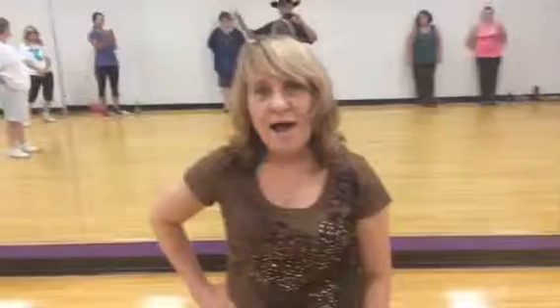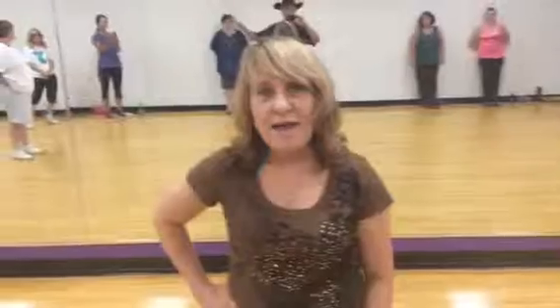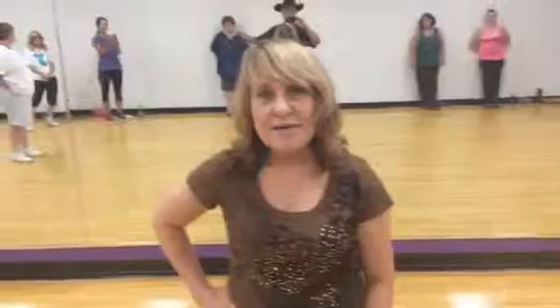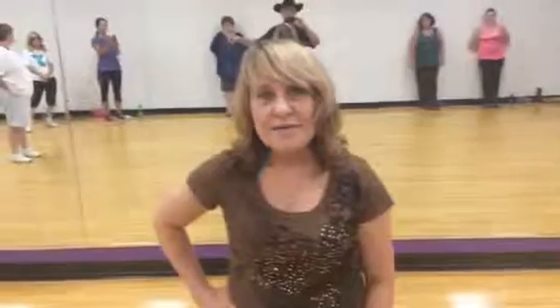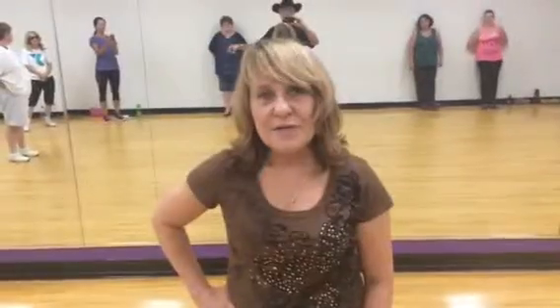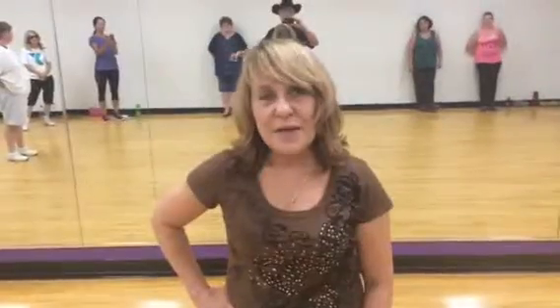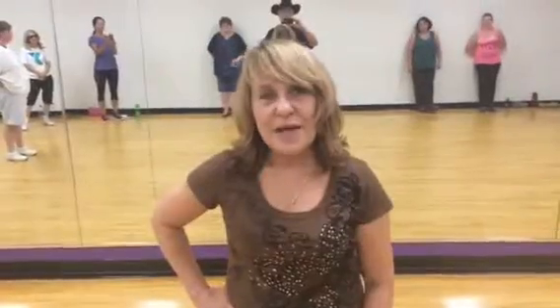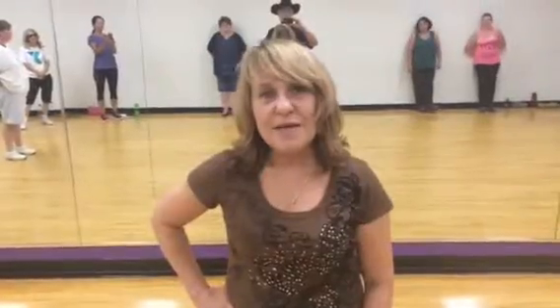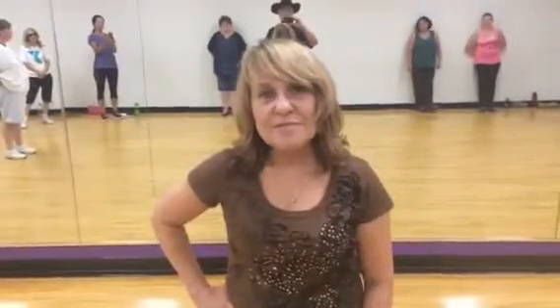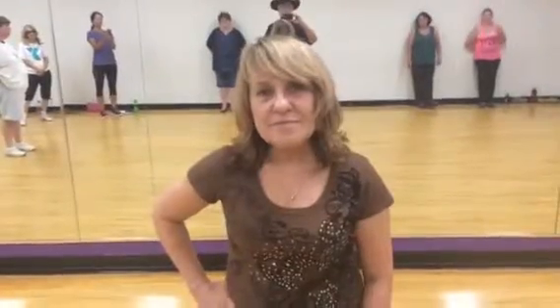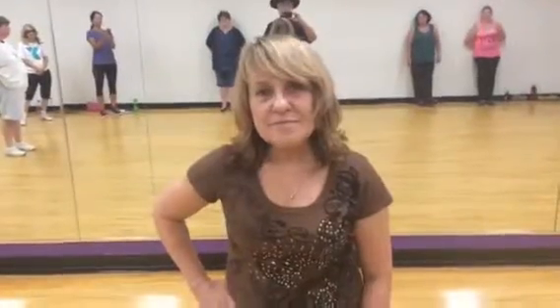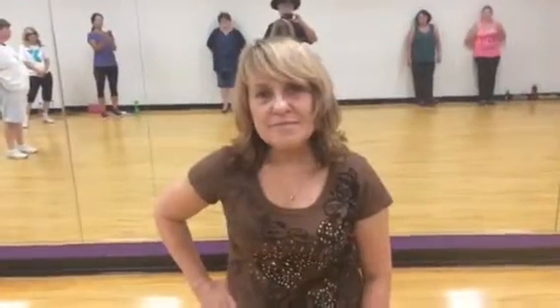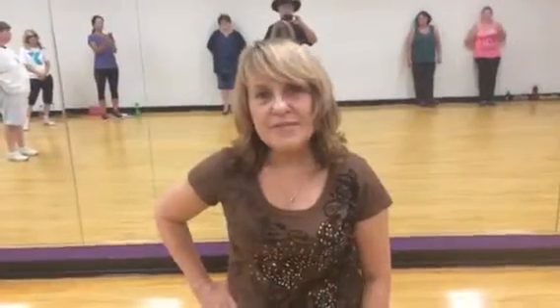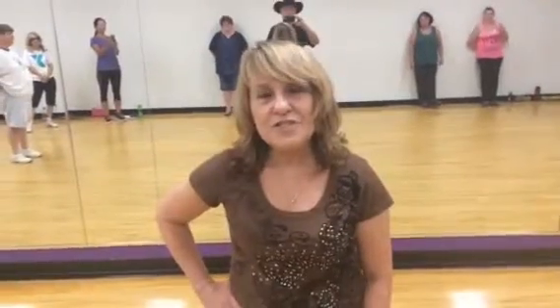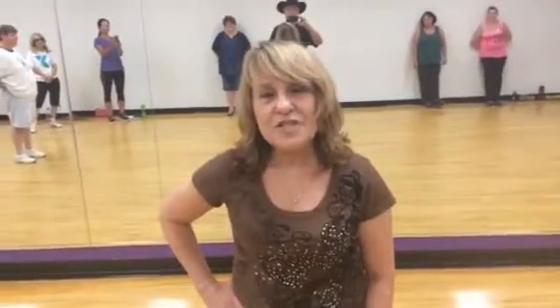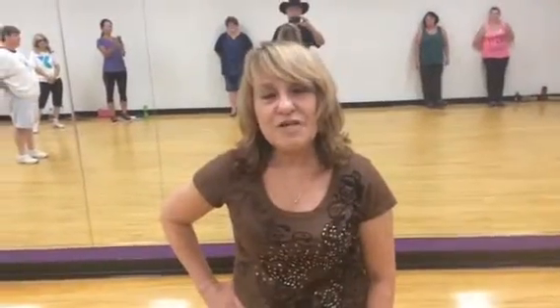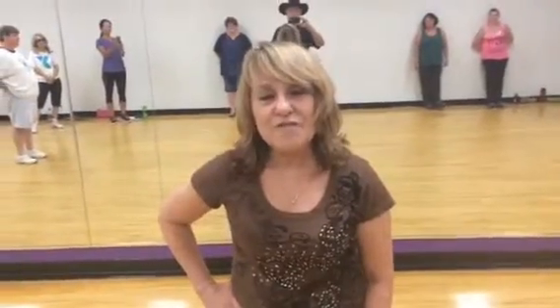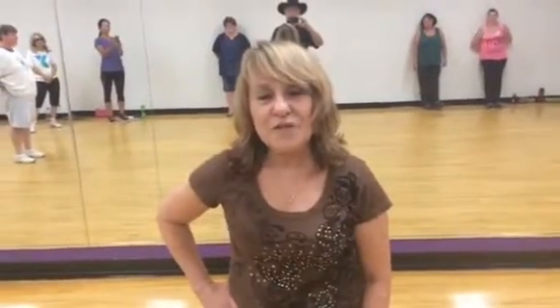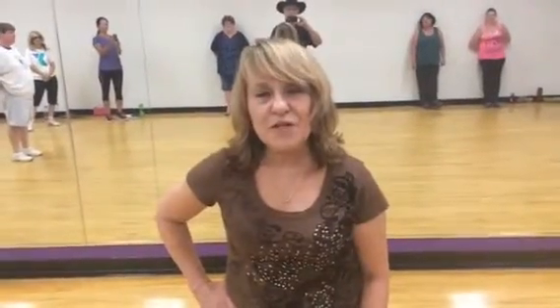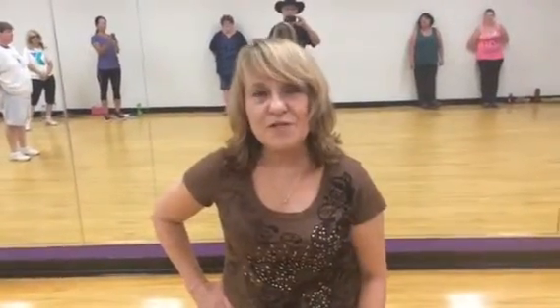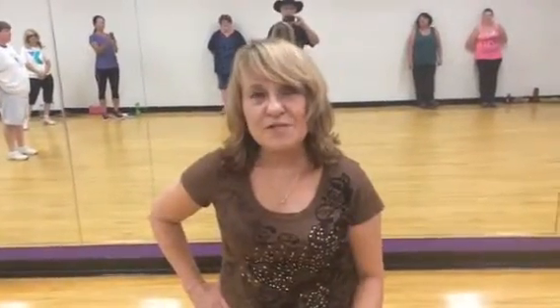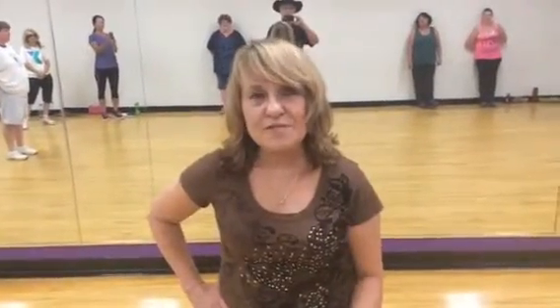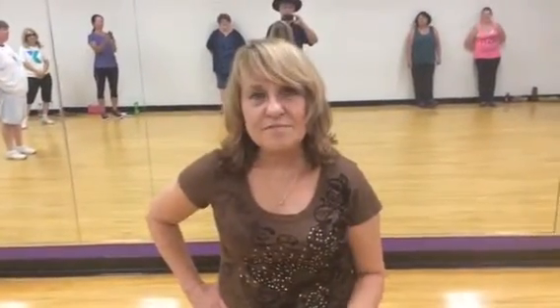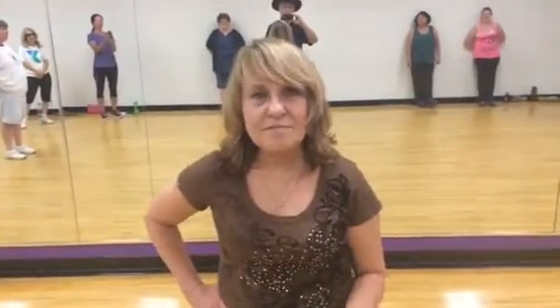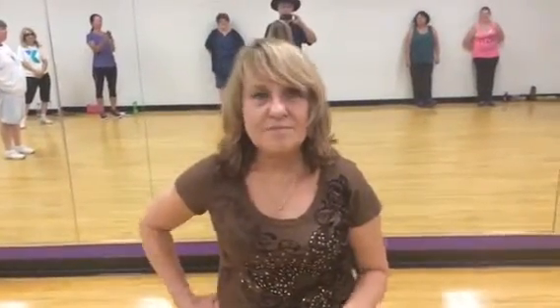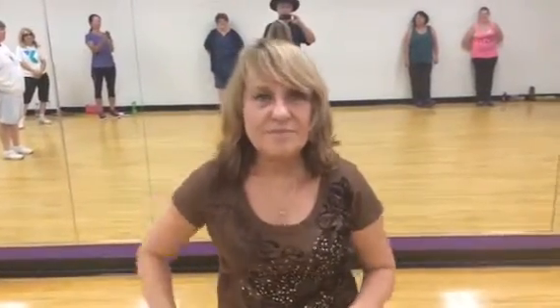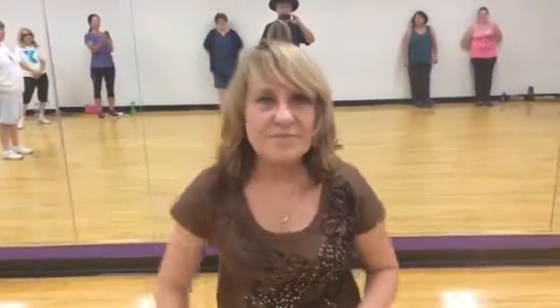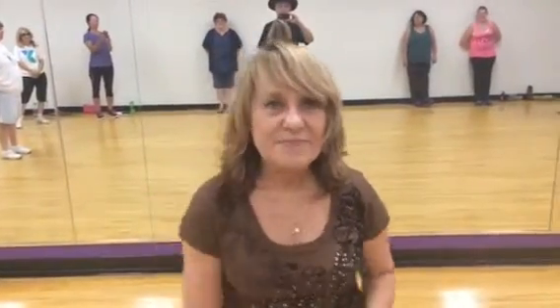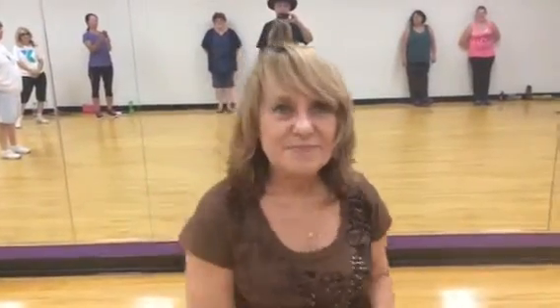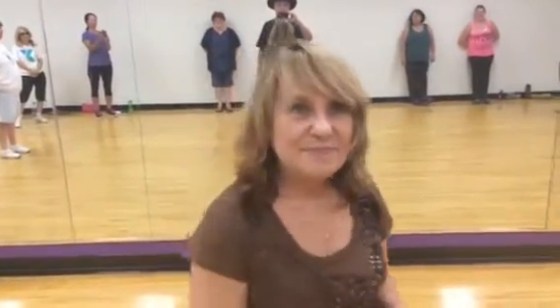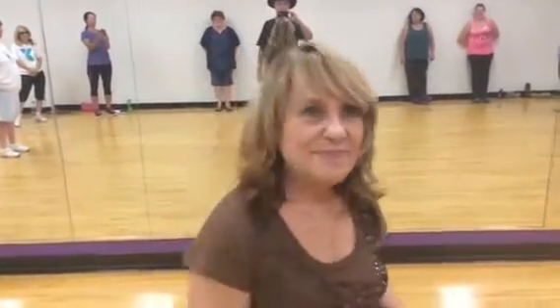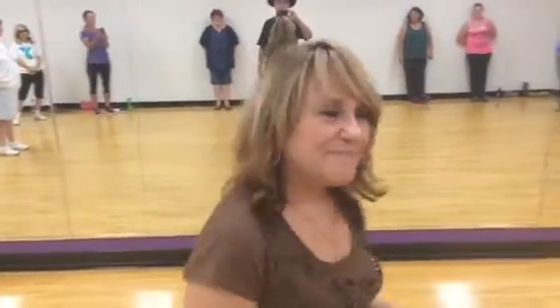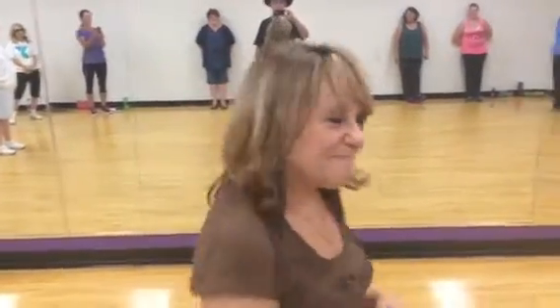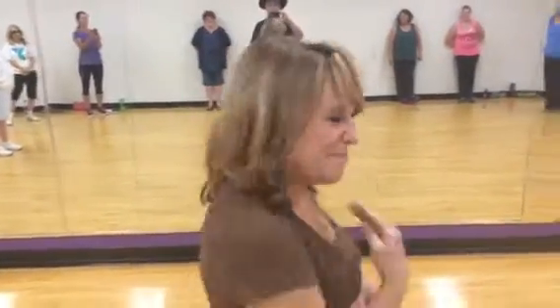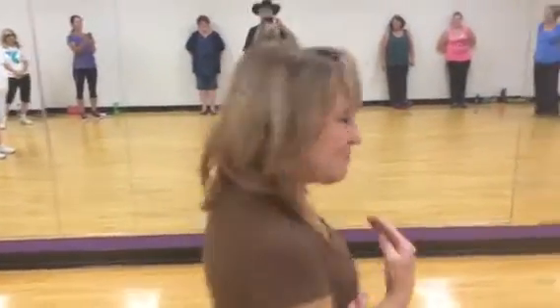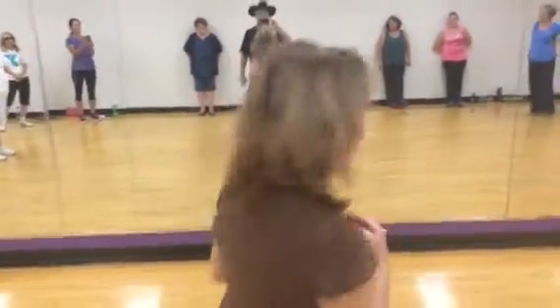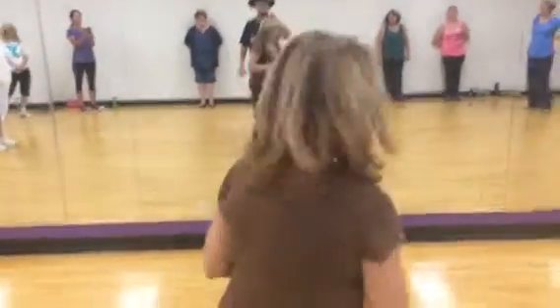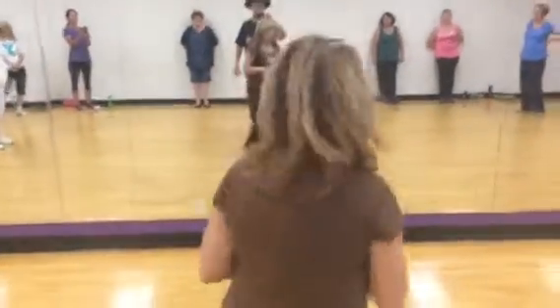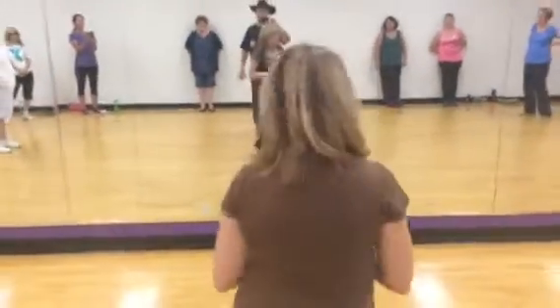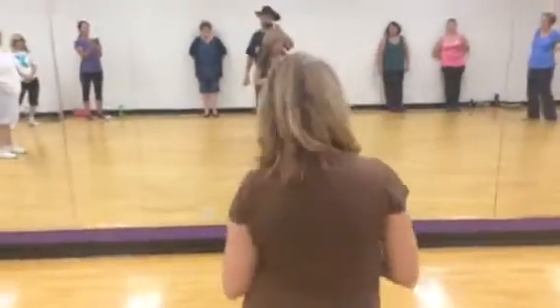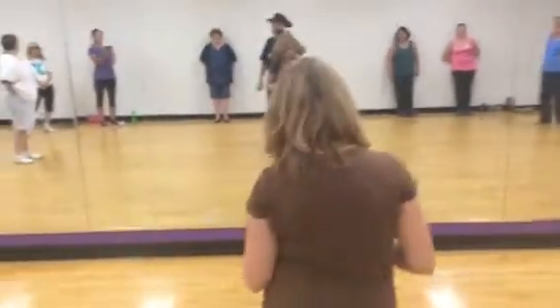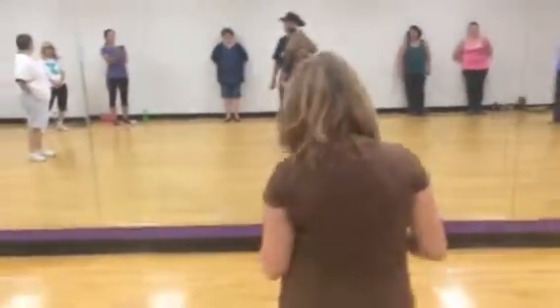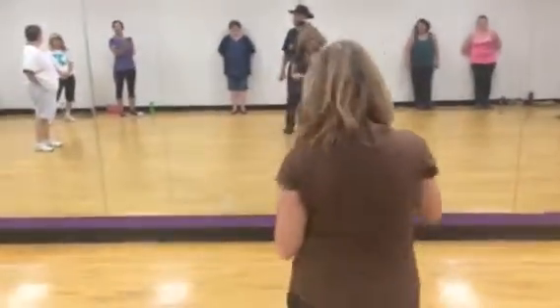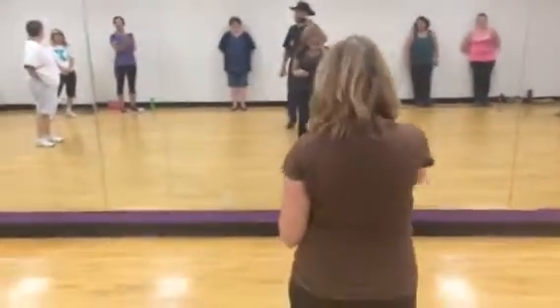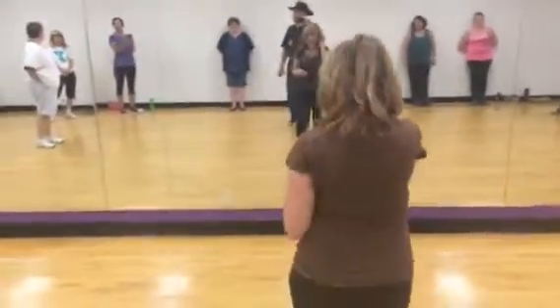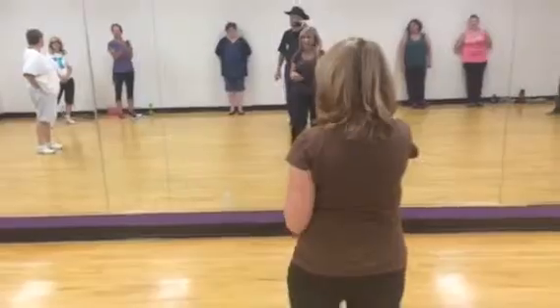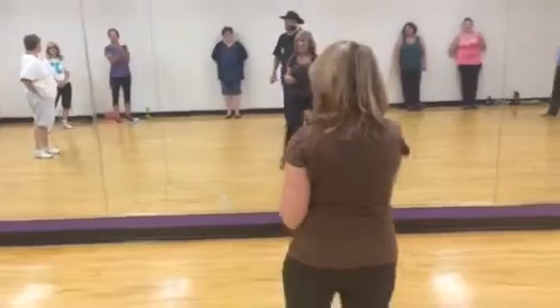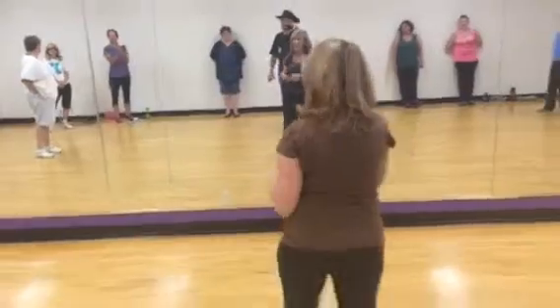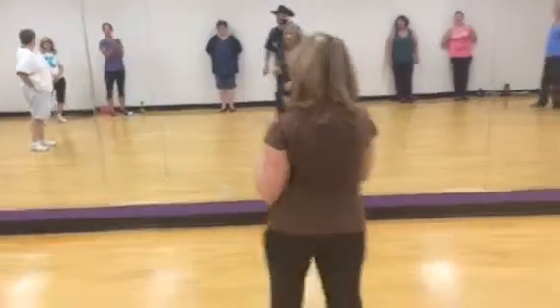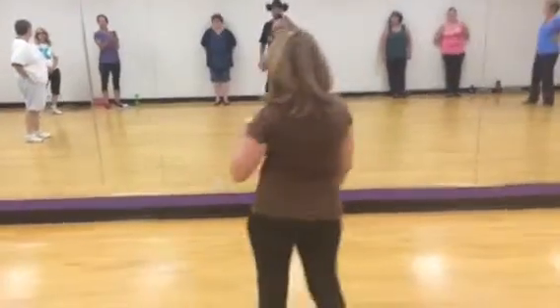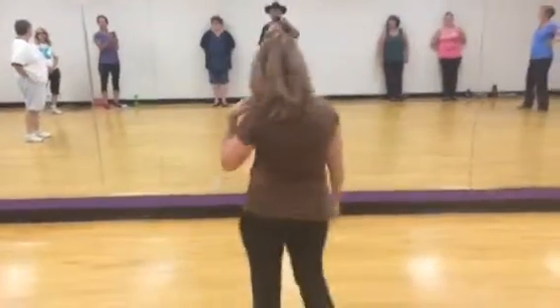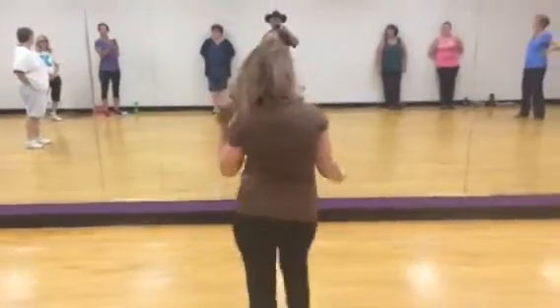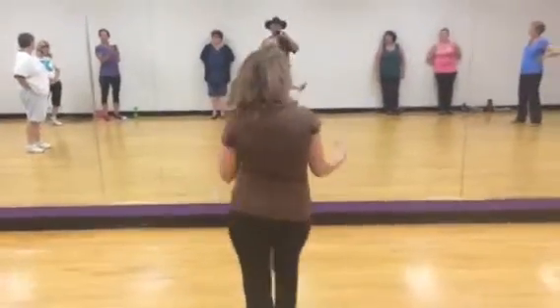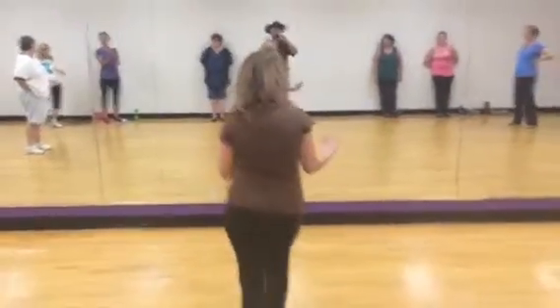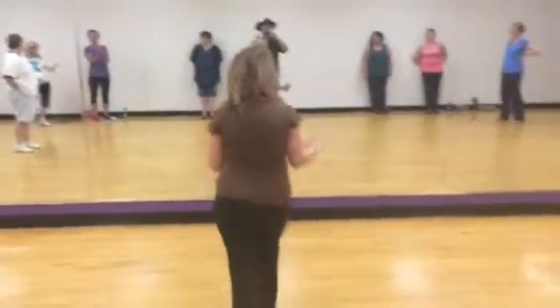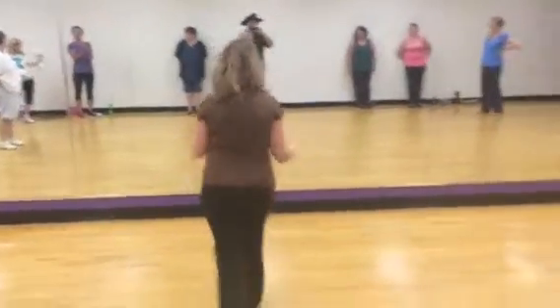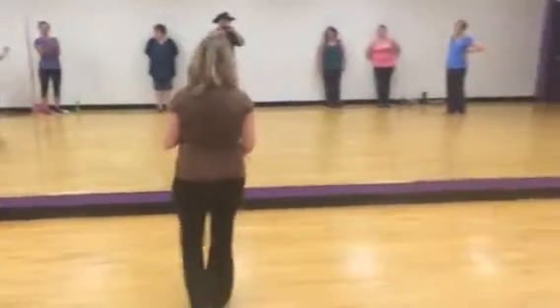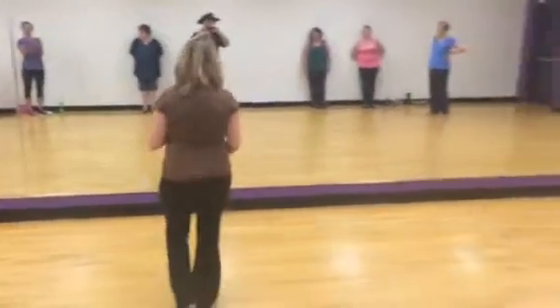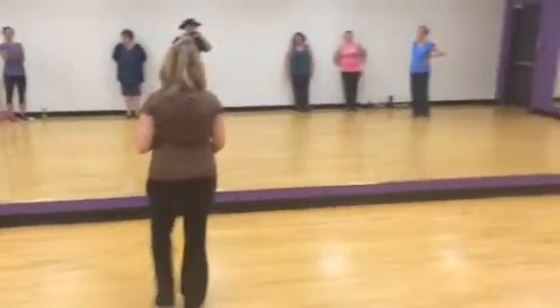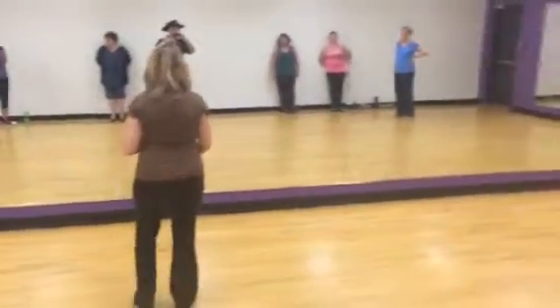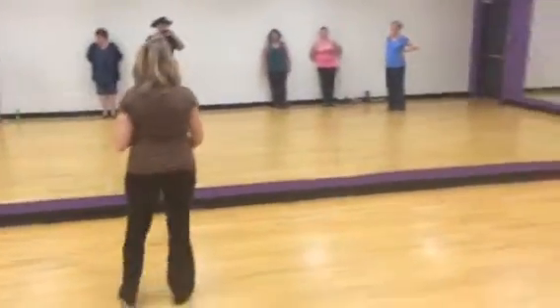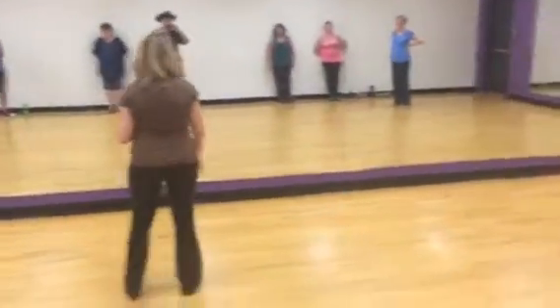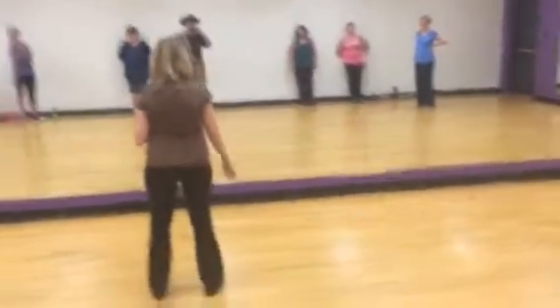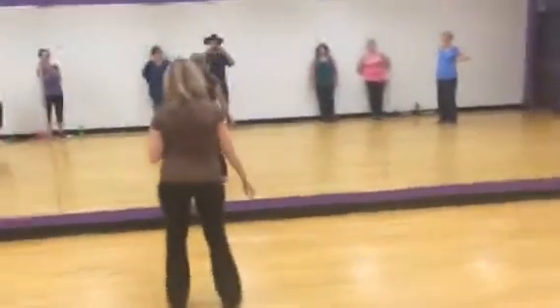Hi, Luann, teaching Footloose at the YMCA on Moody Road on Tuesday night.